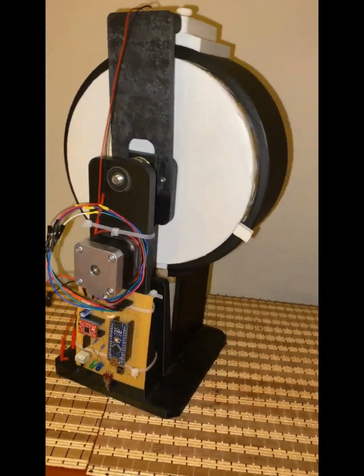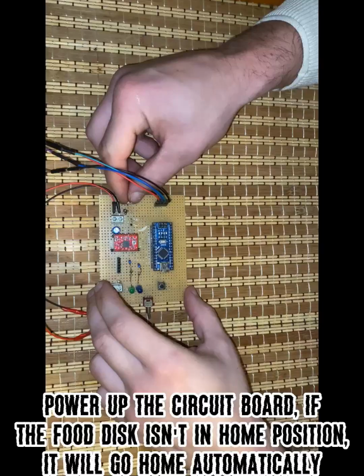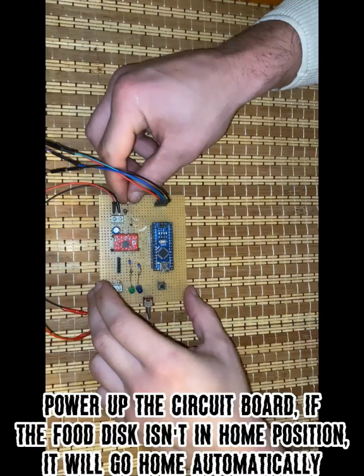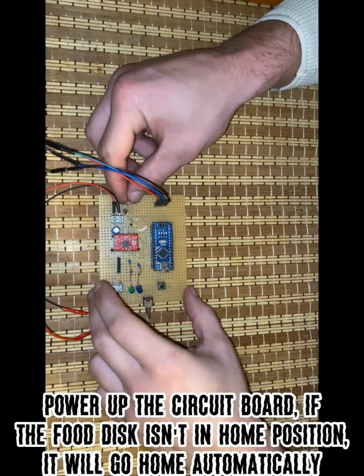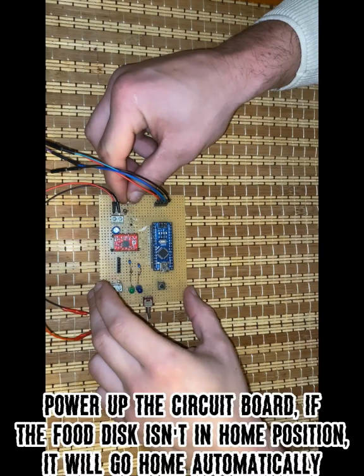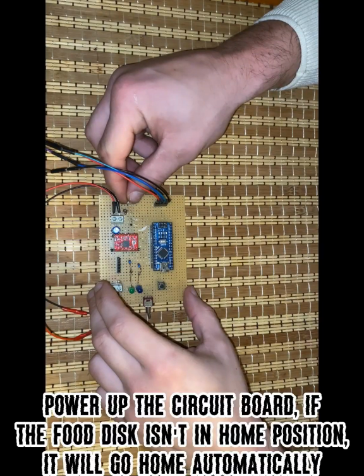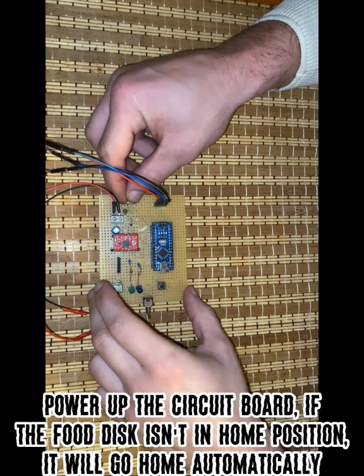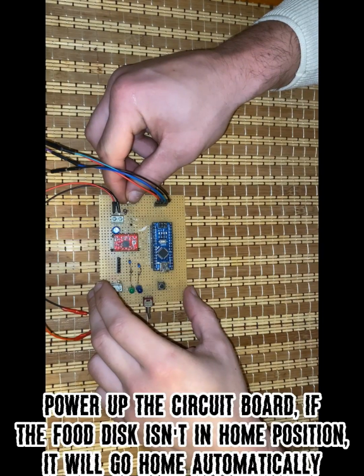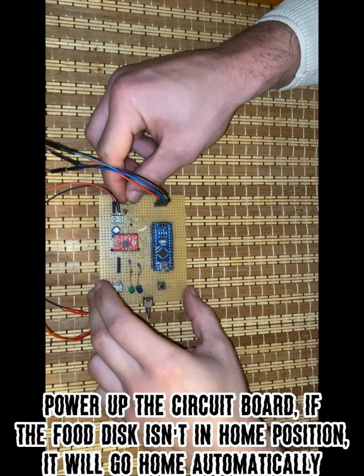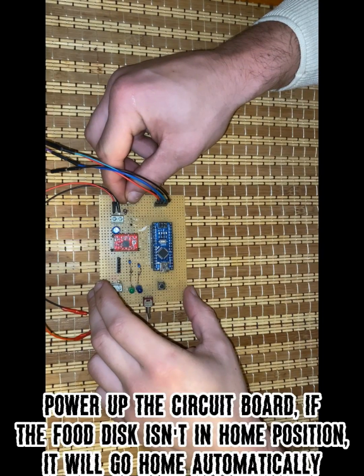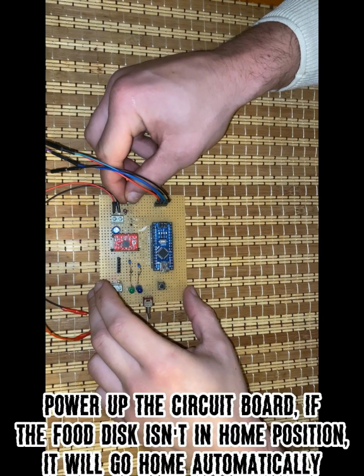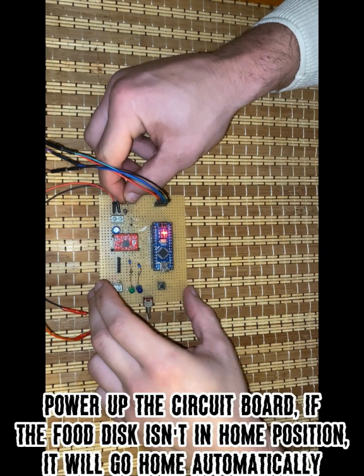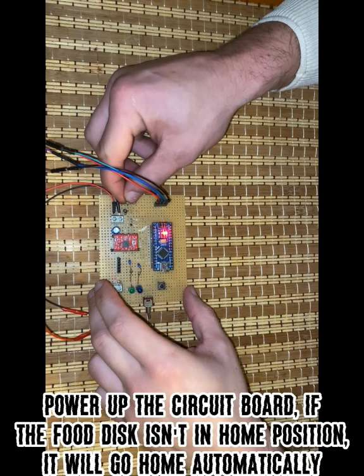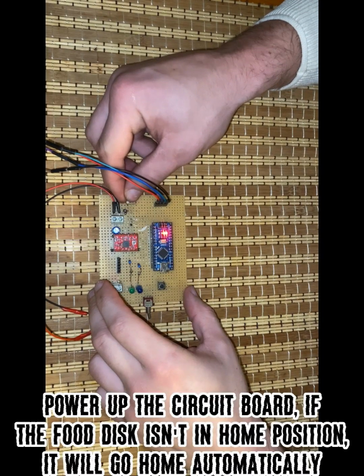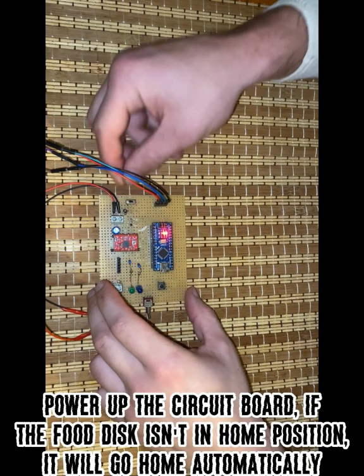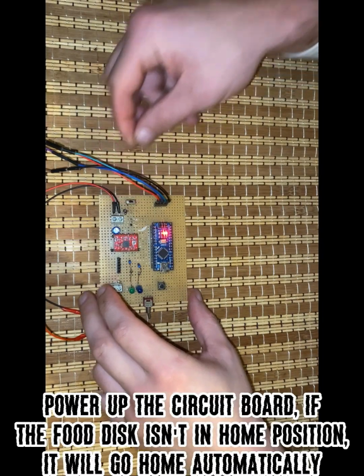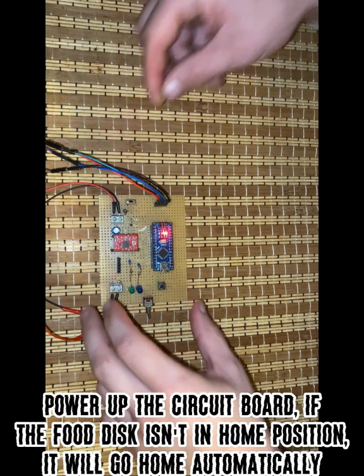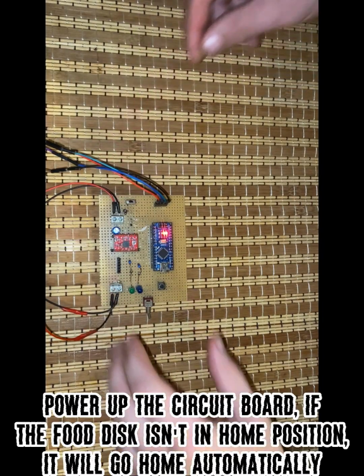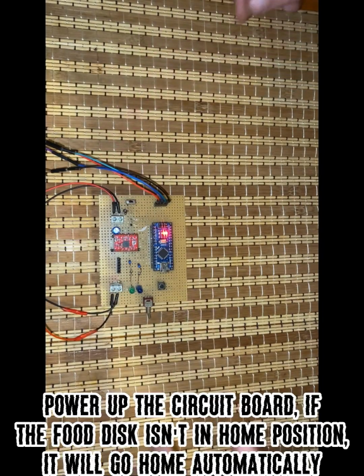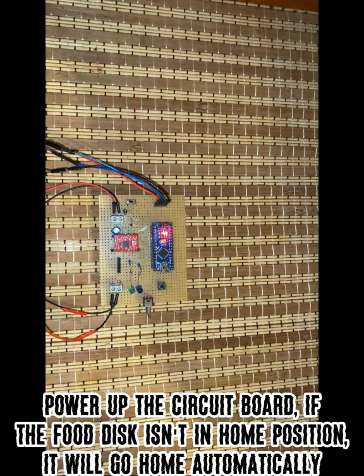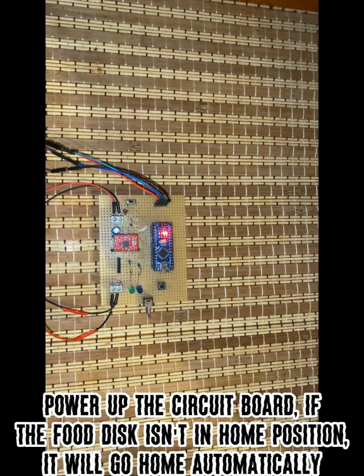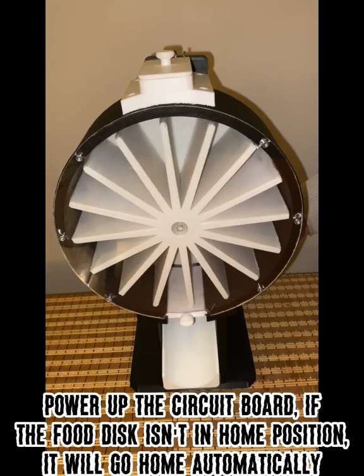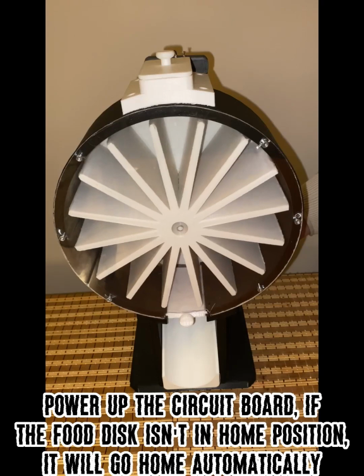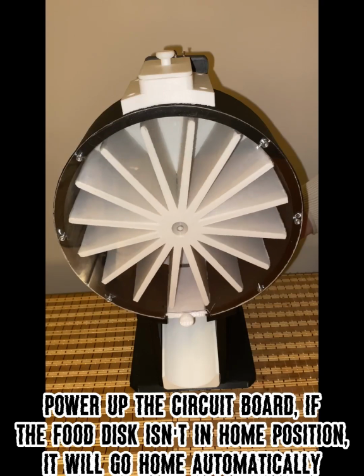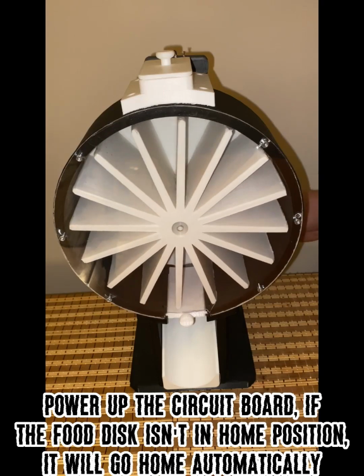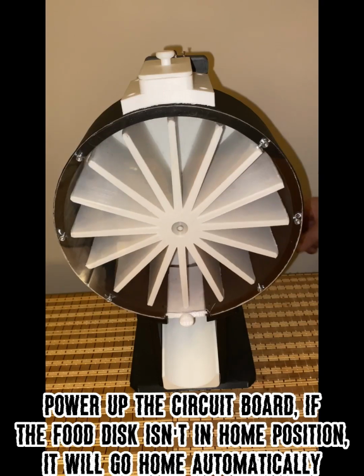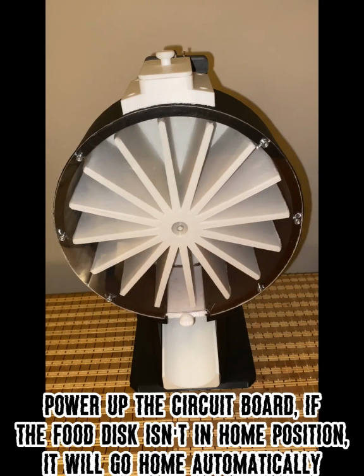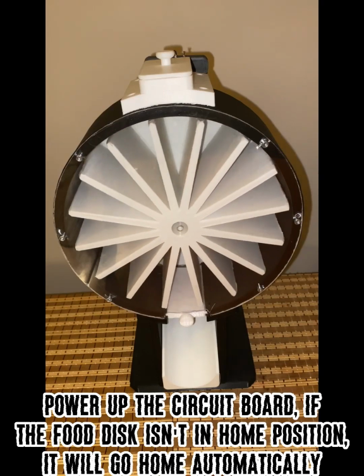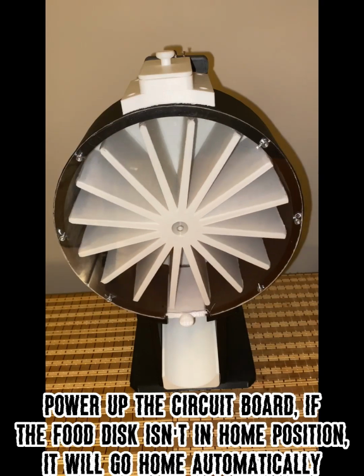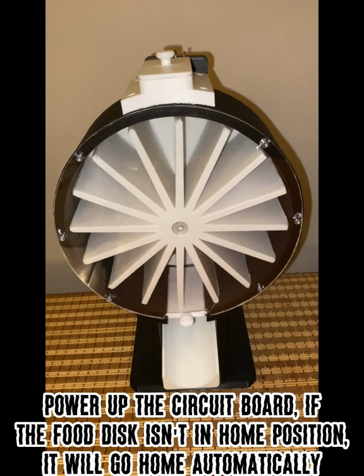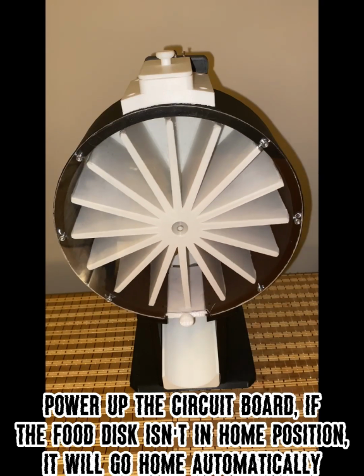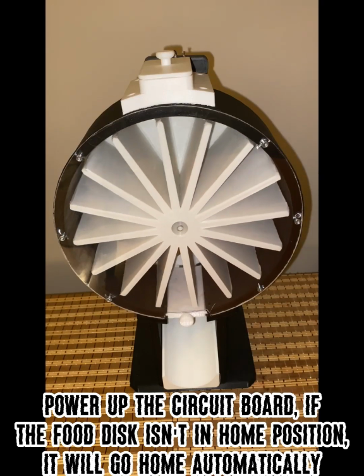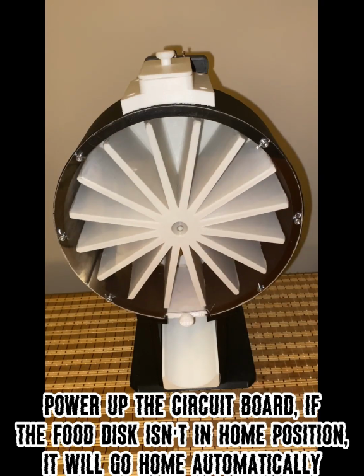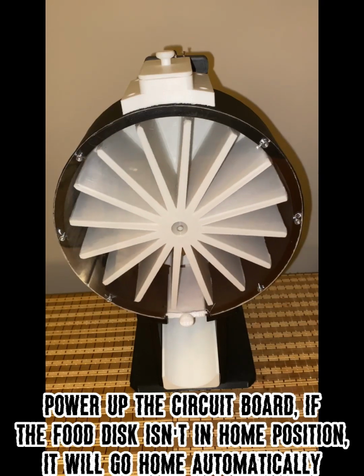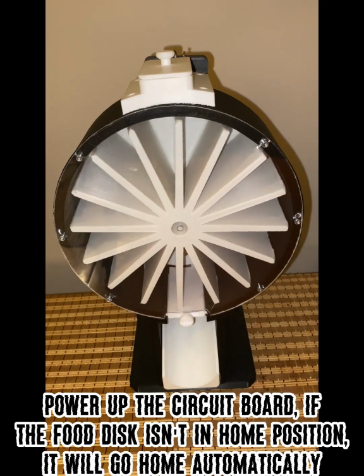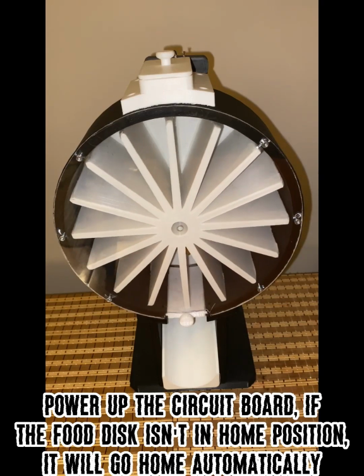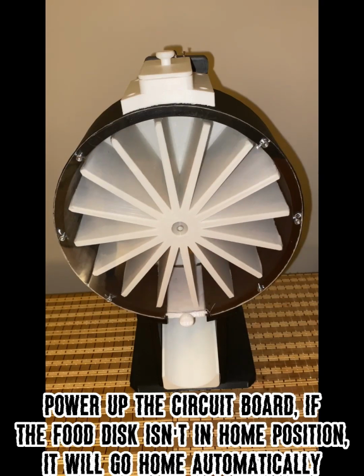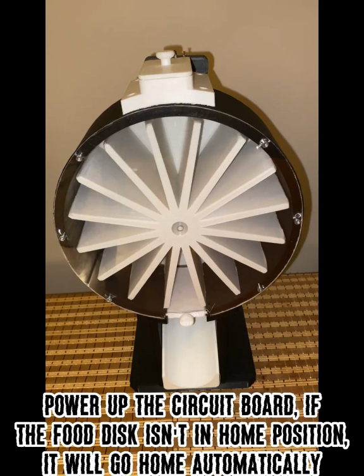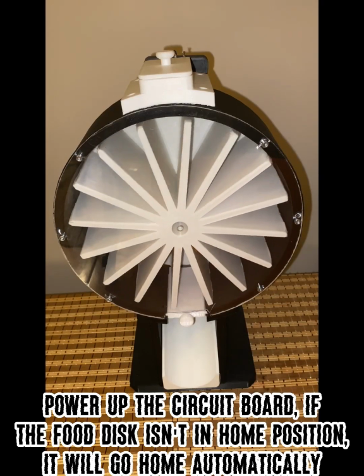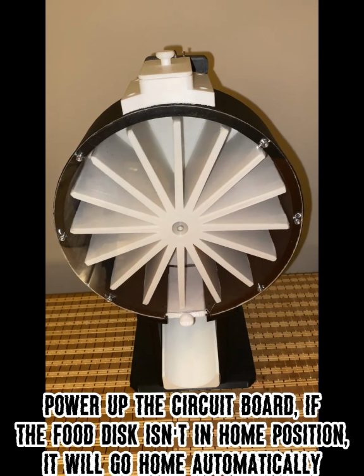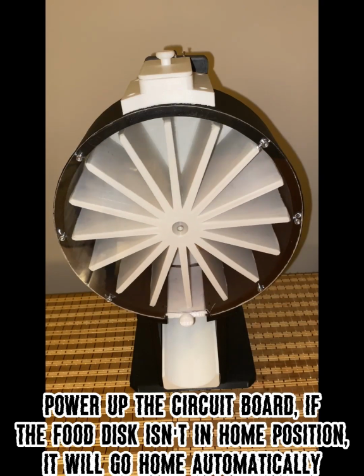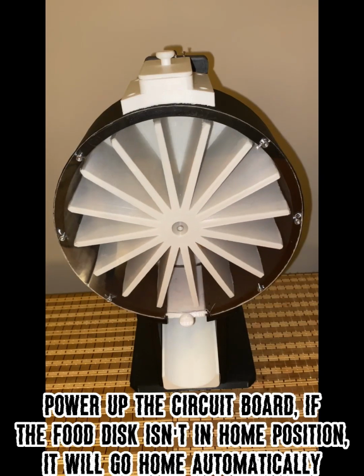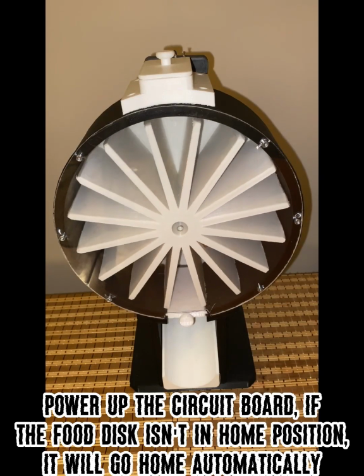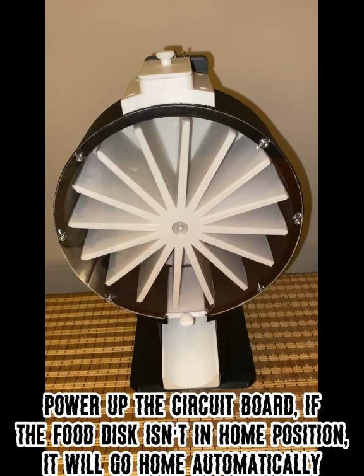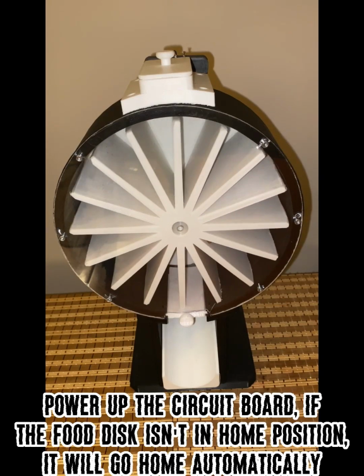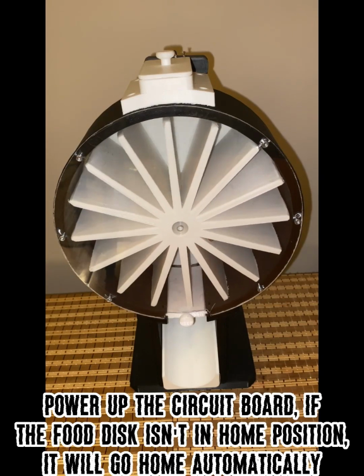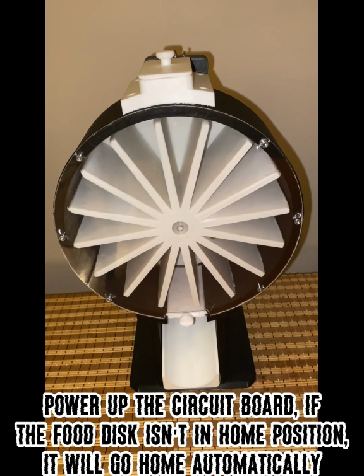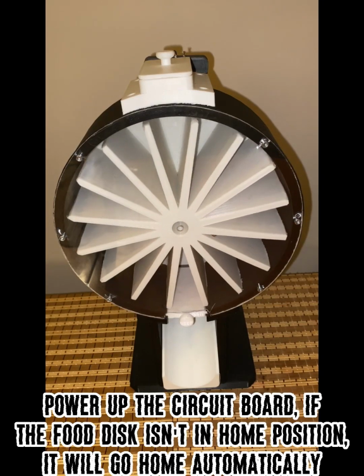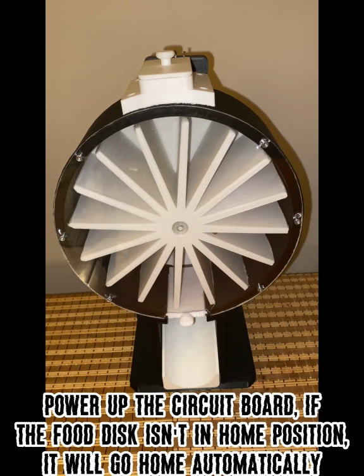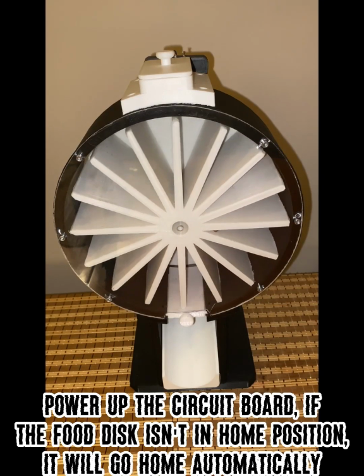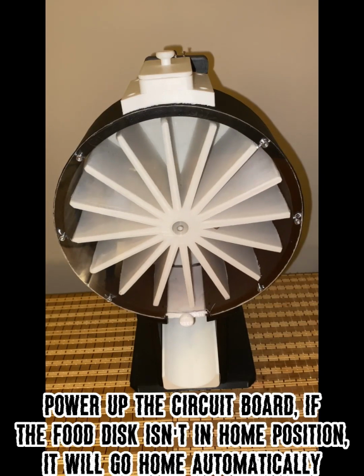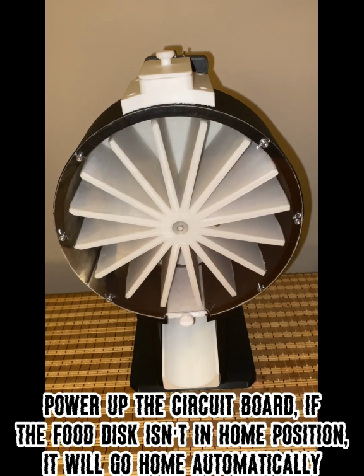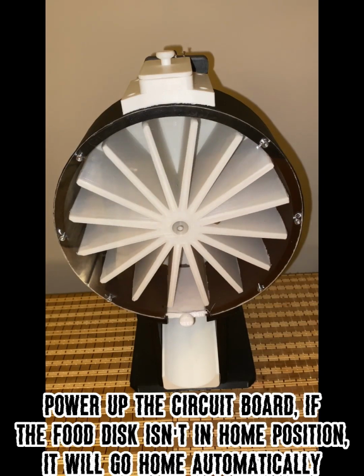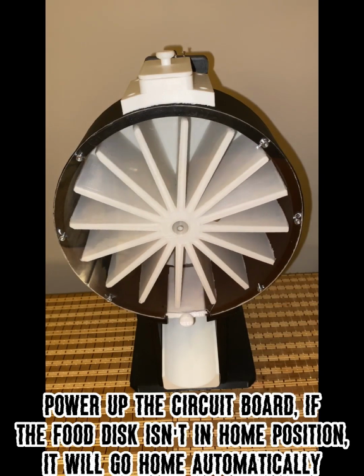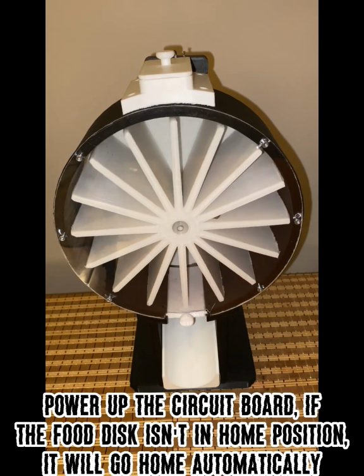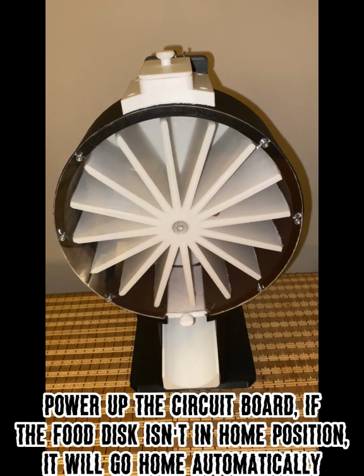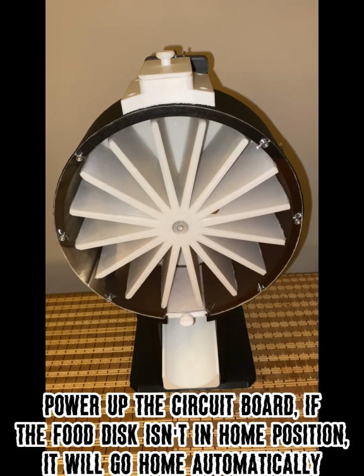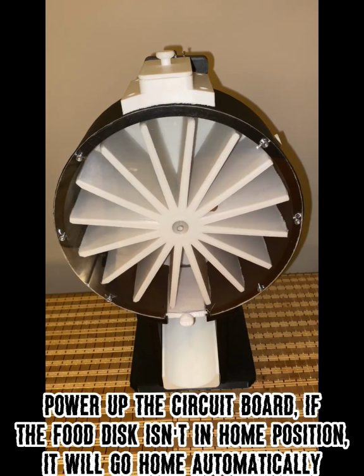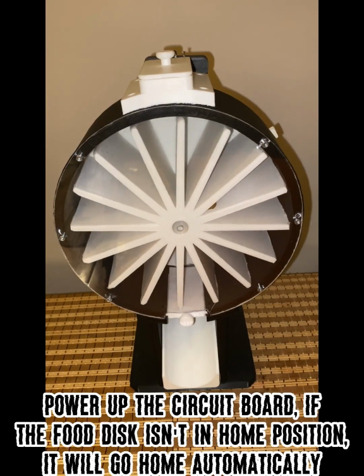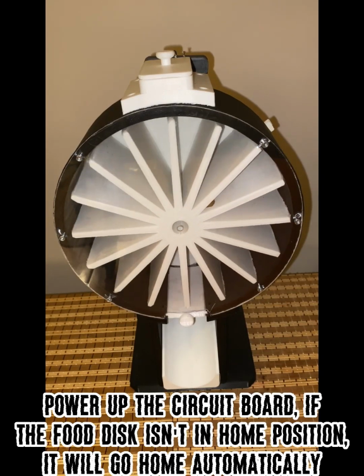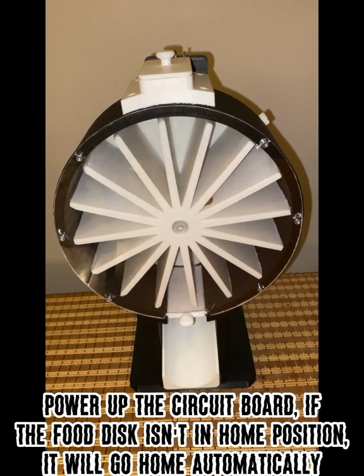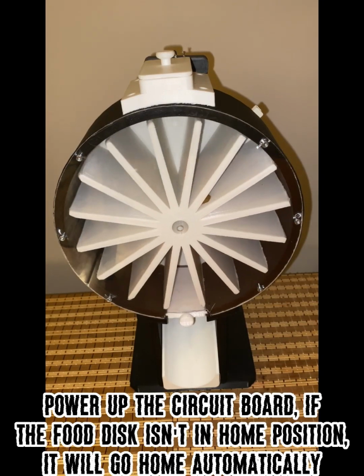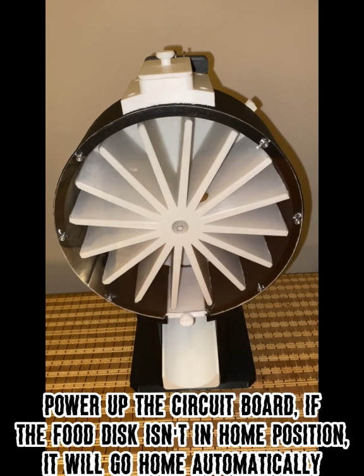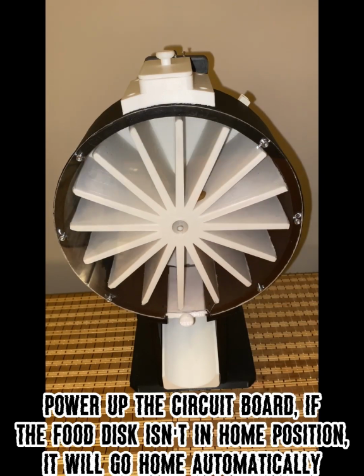Power up the circuit board. If the food disc isn't in the home position, it will go home automatically.